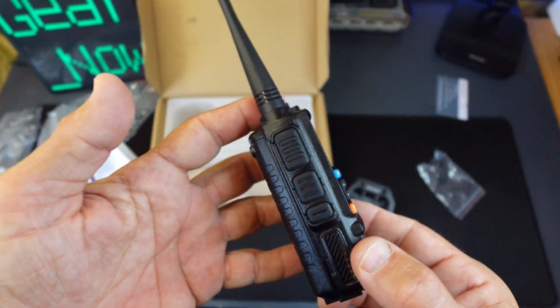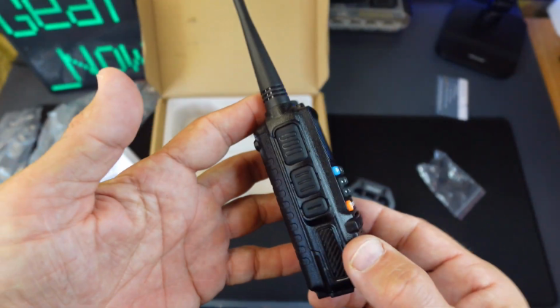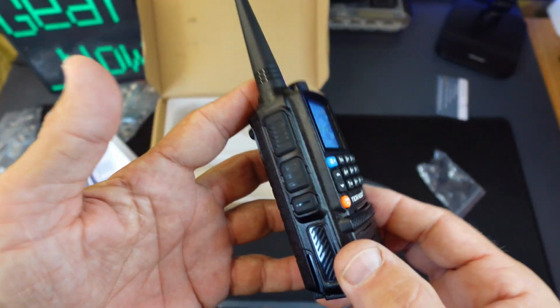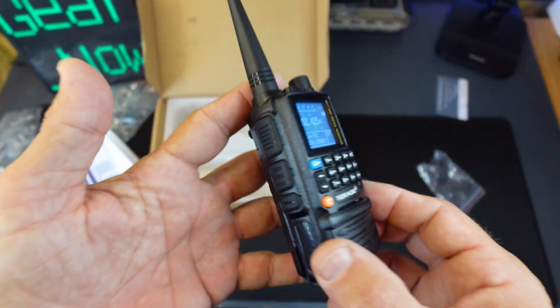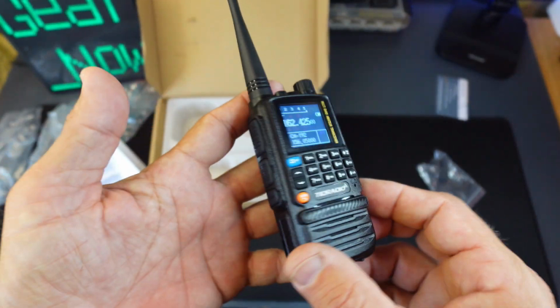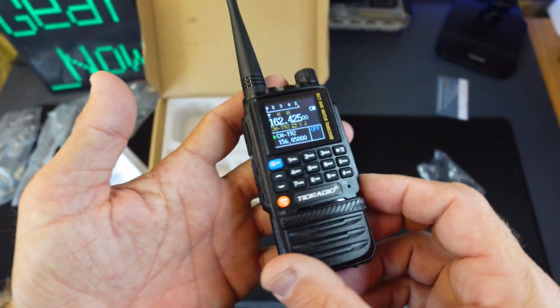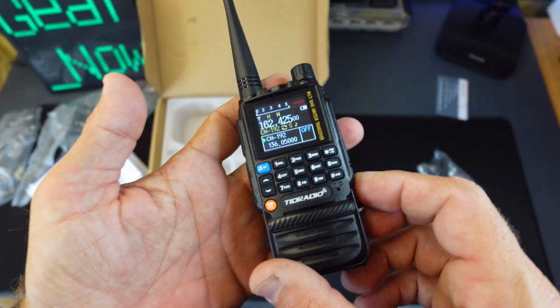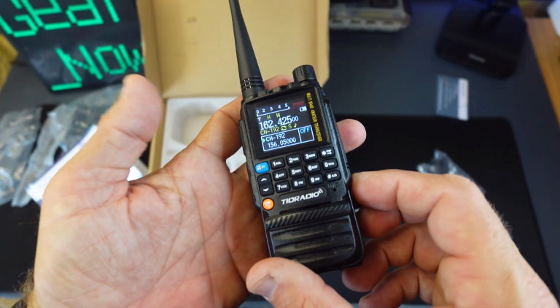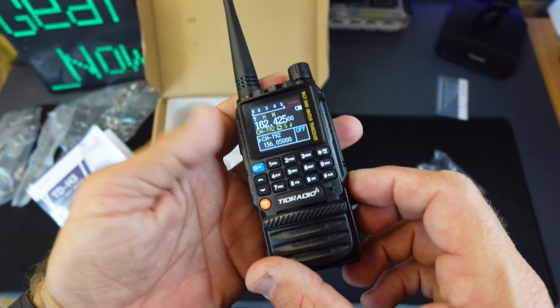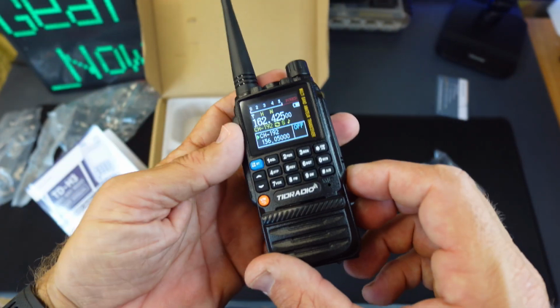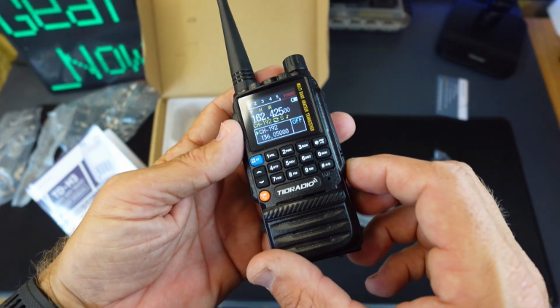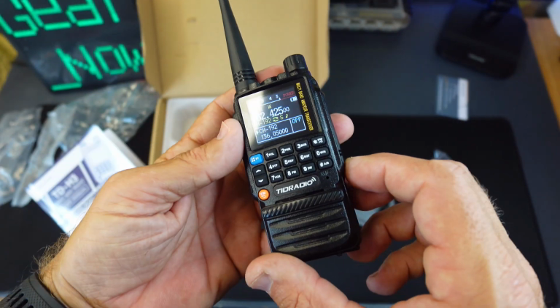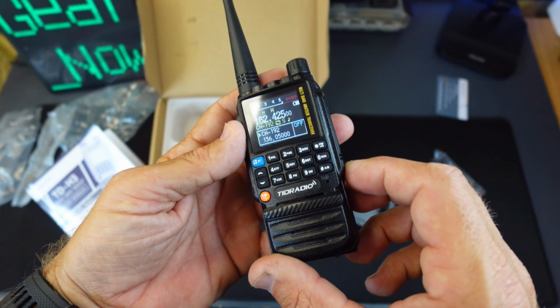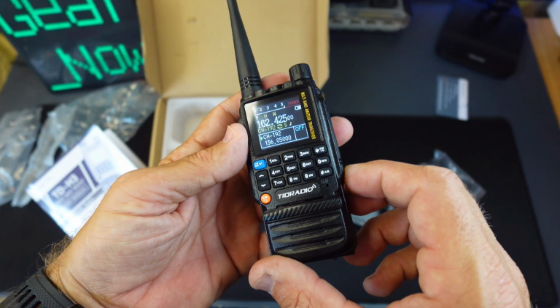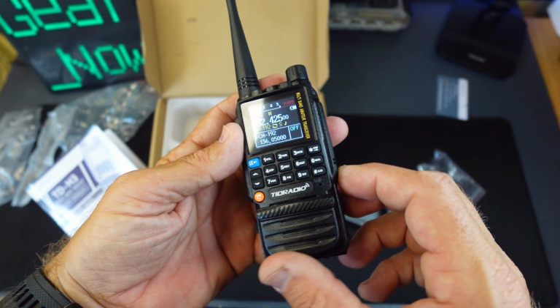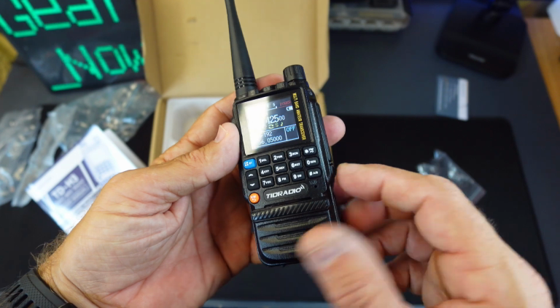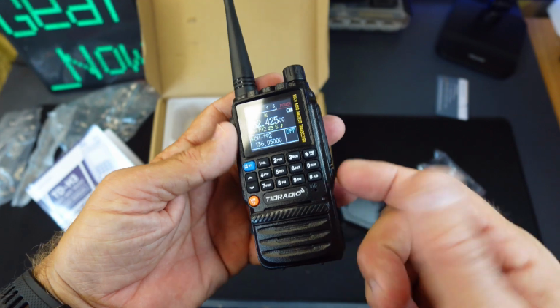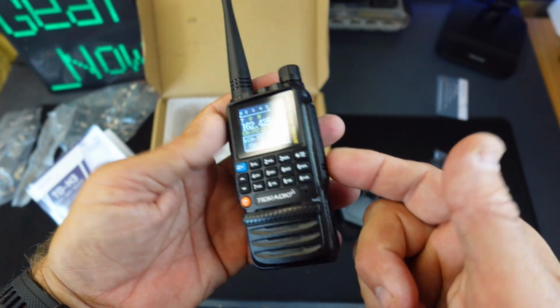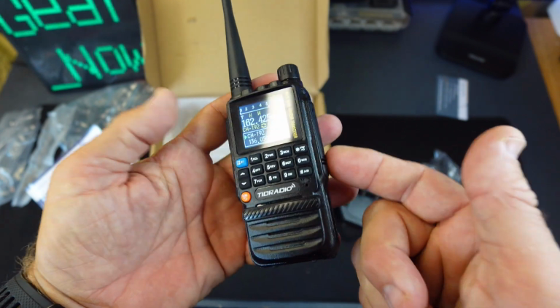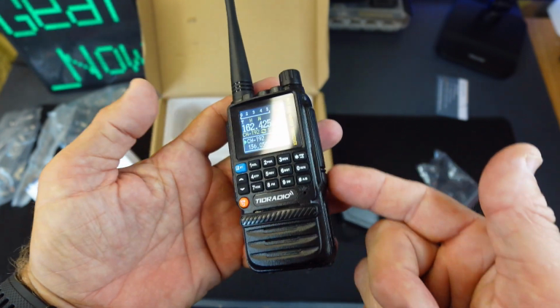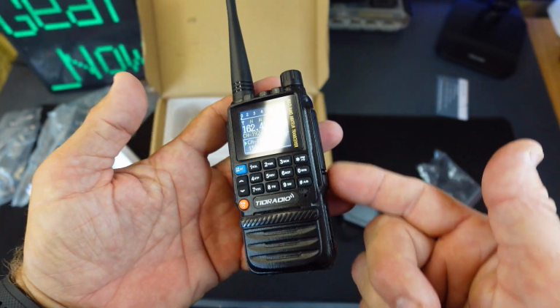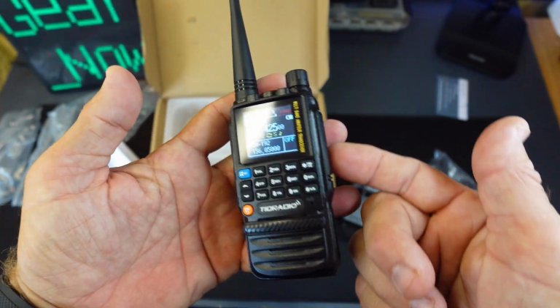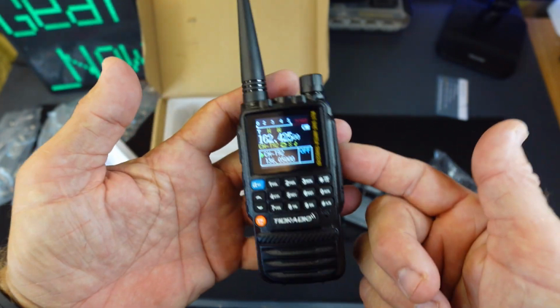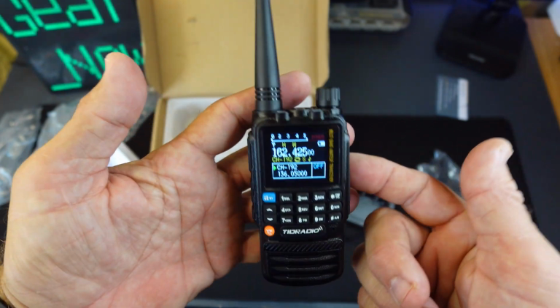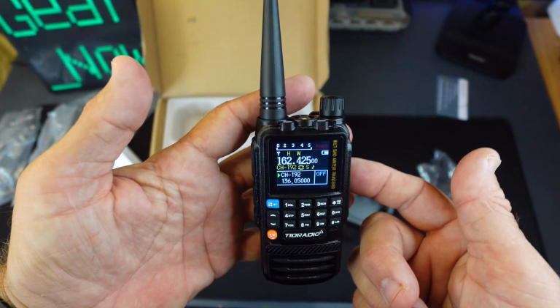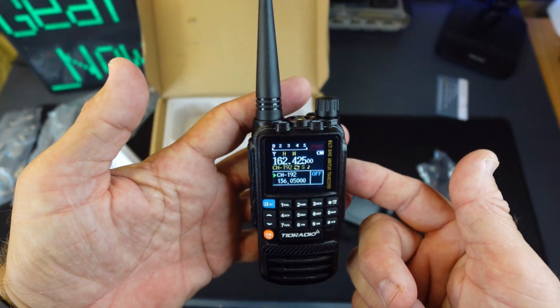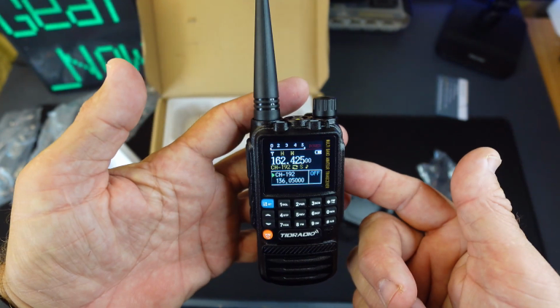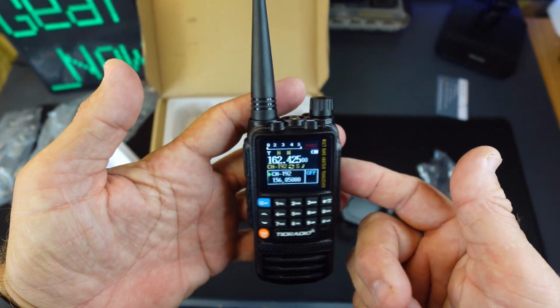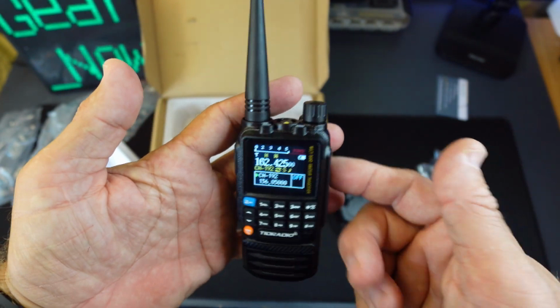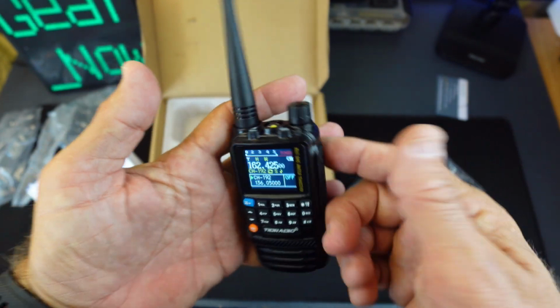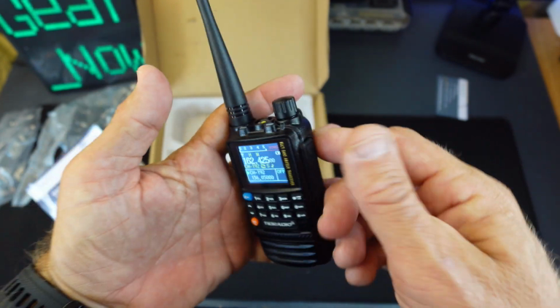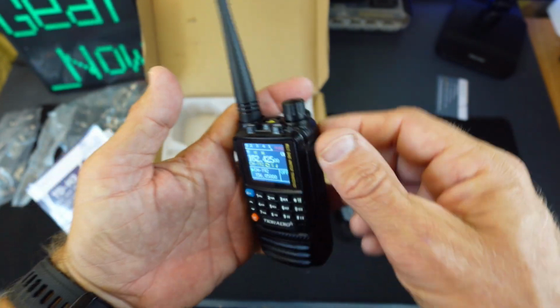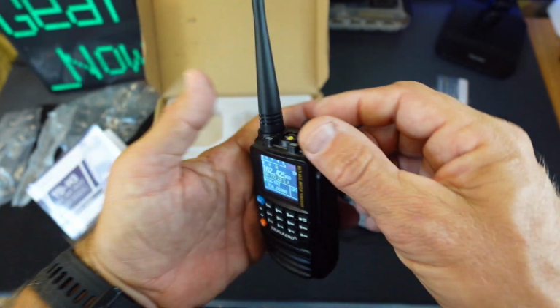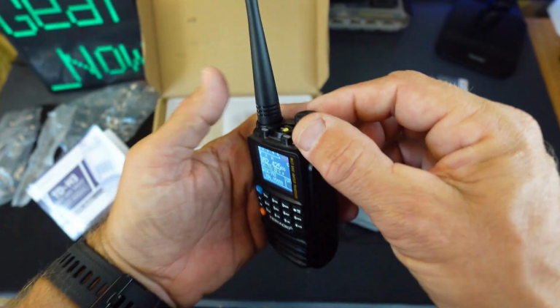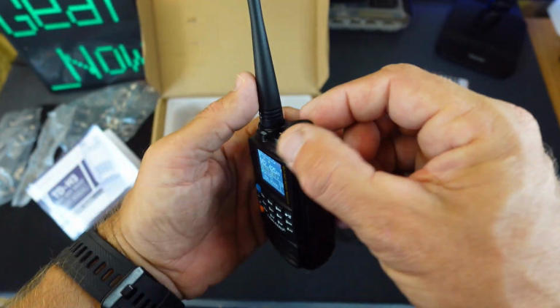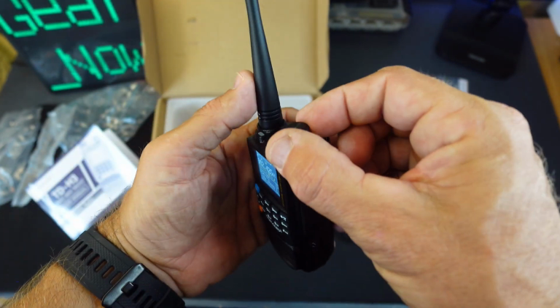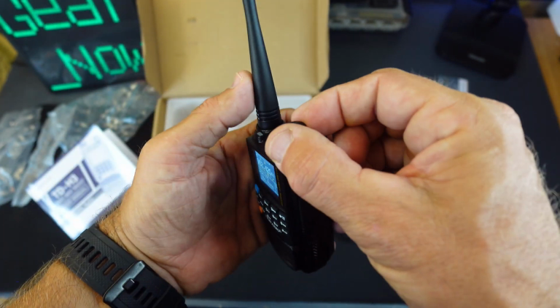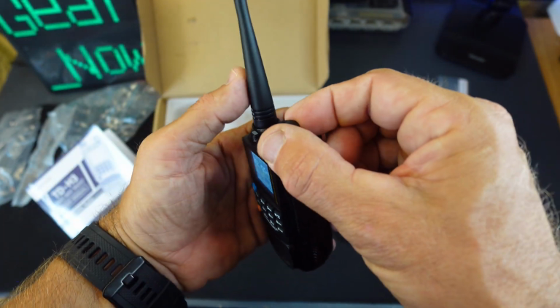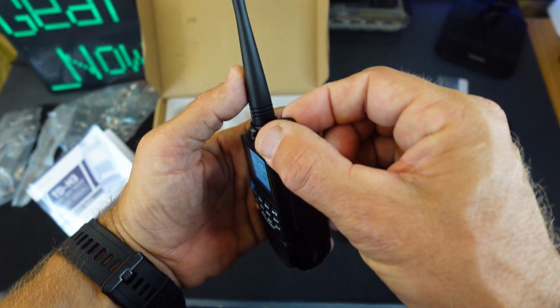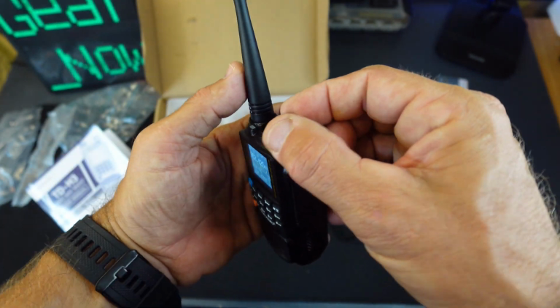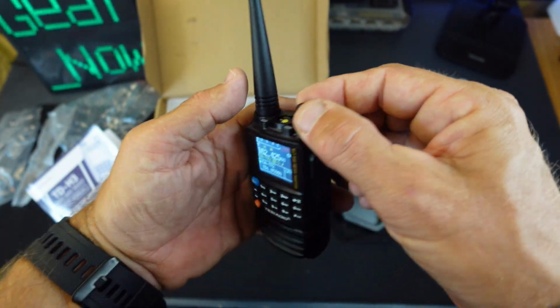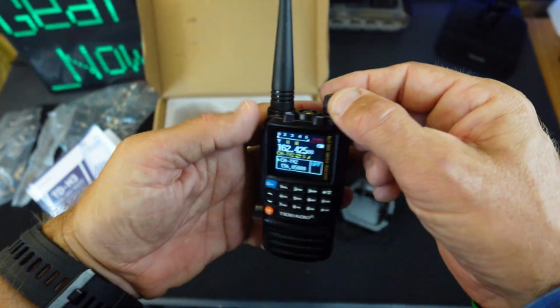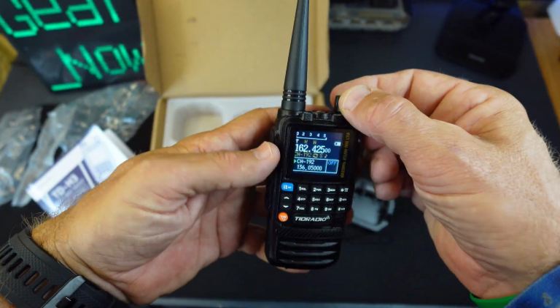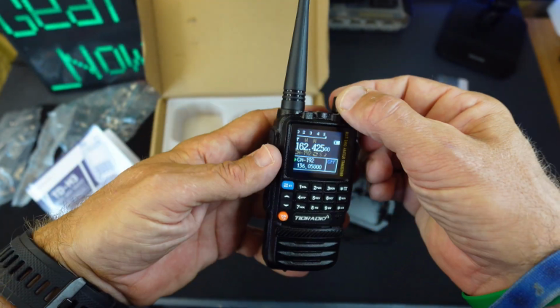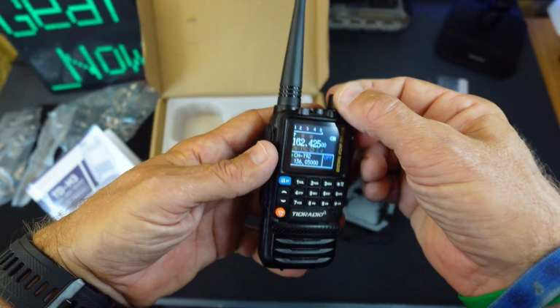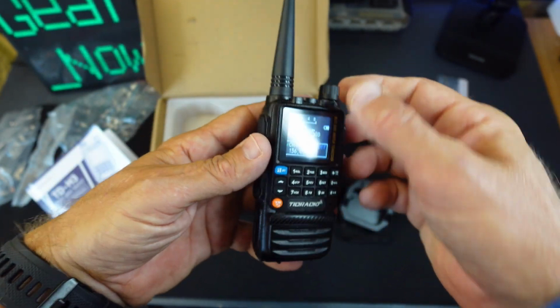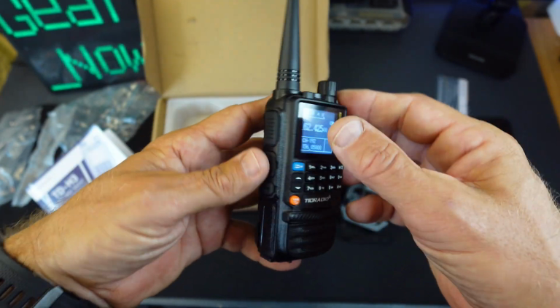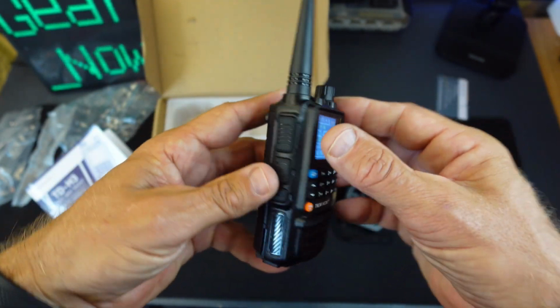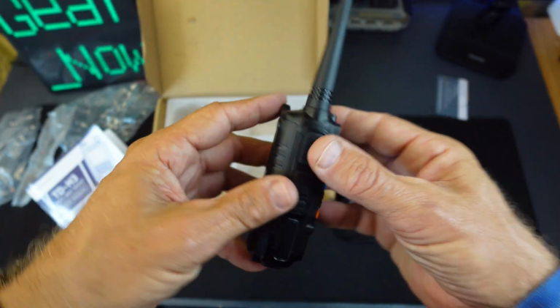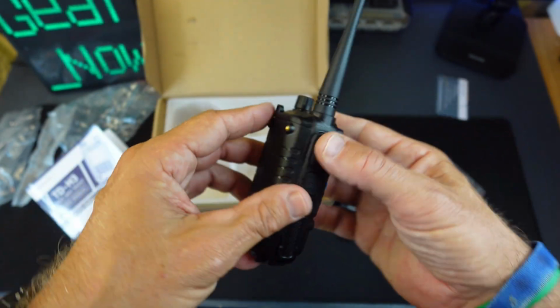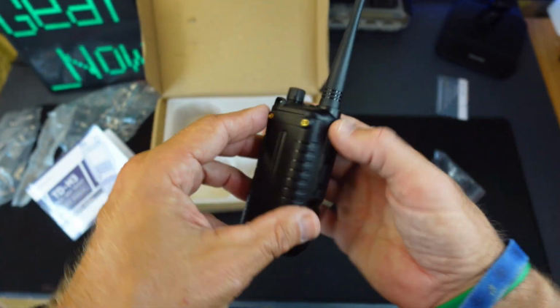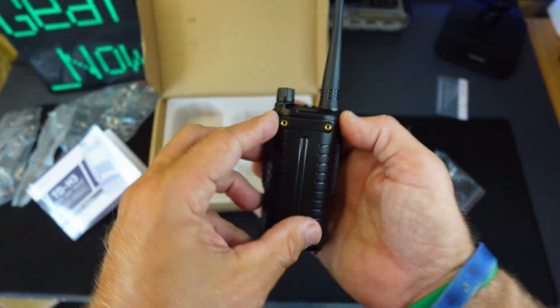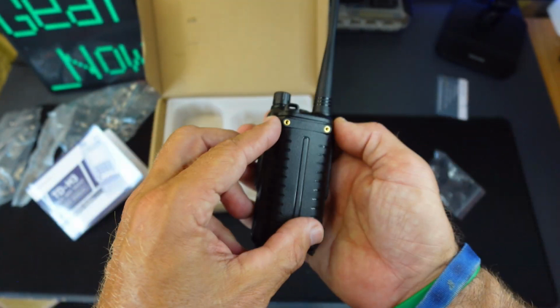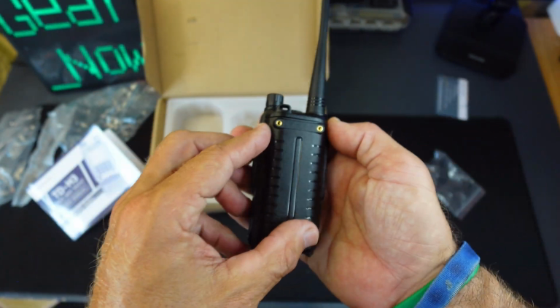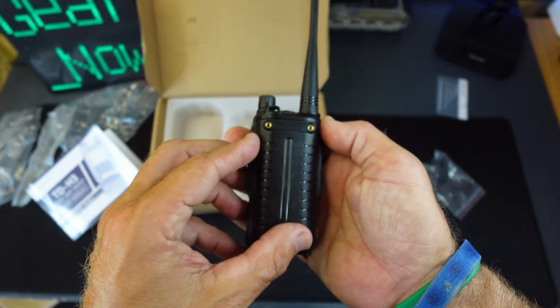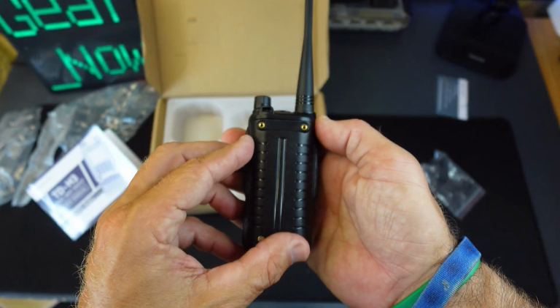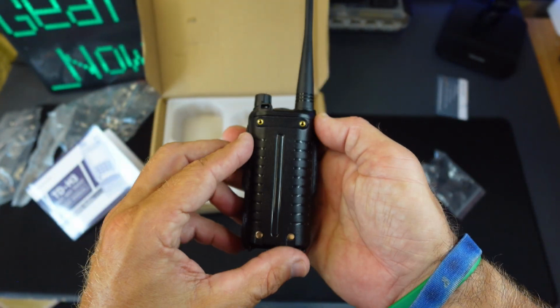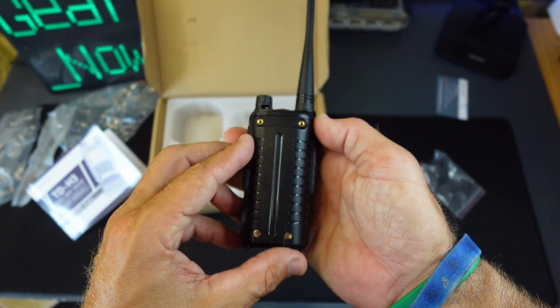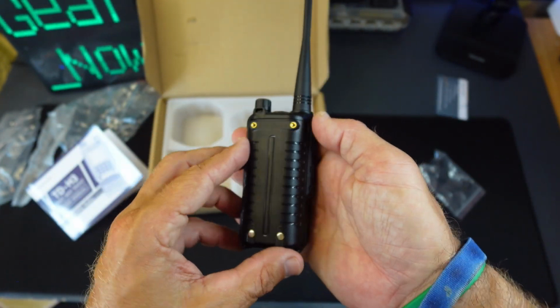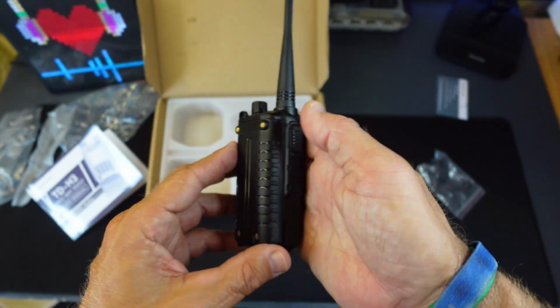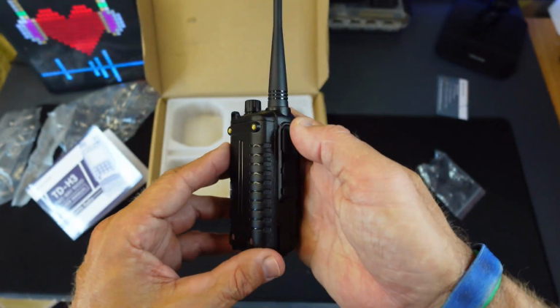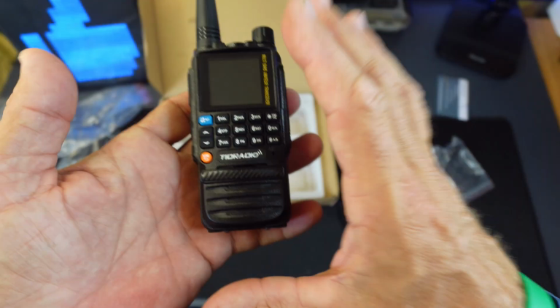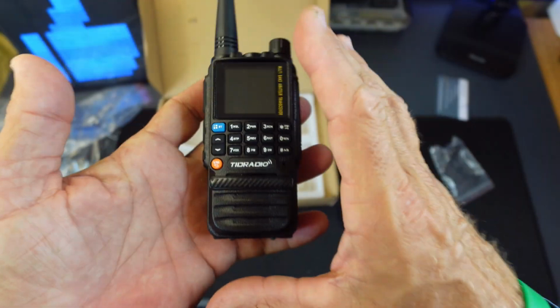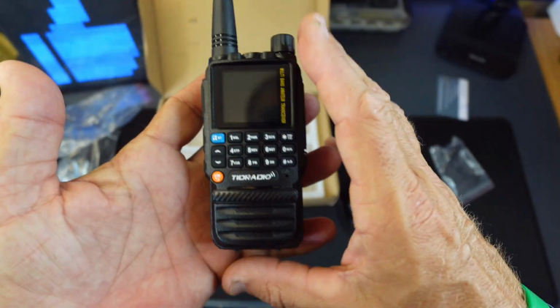There's also a phone app, so you can download an app with this thing and program all the settings through the app or via Bluetooth.